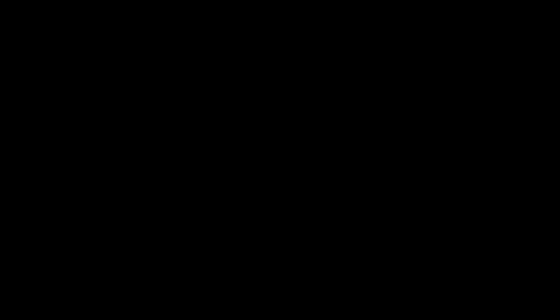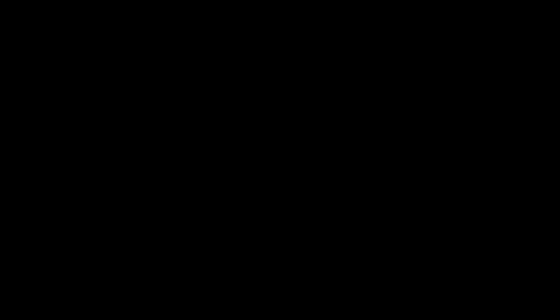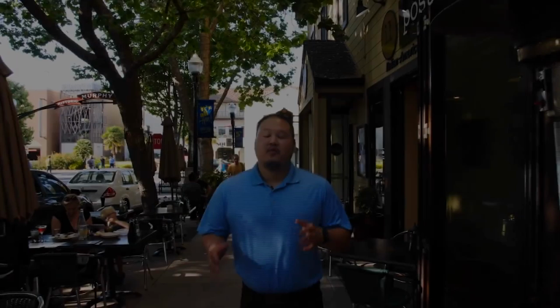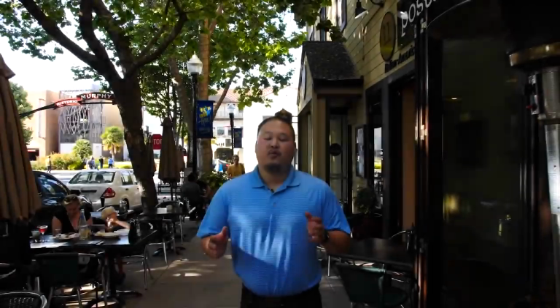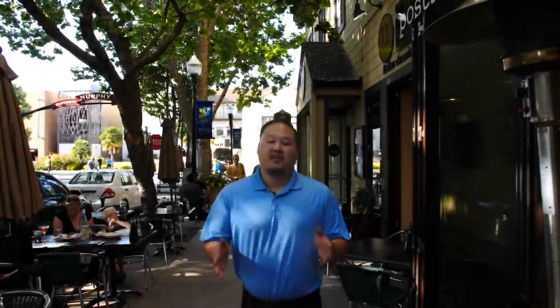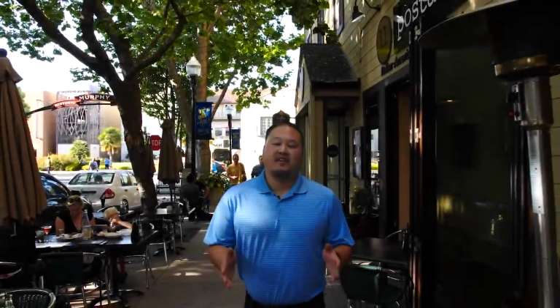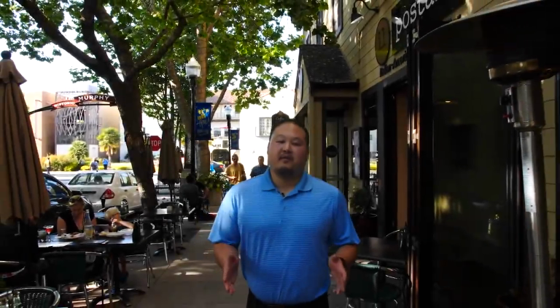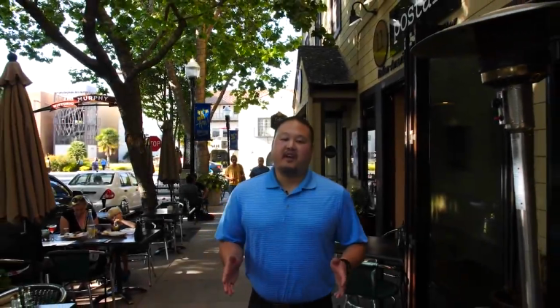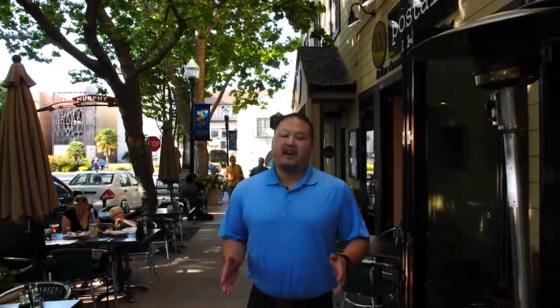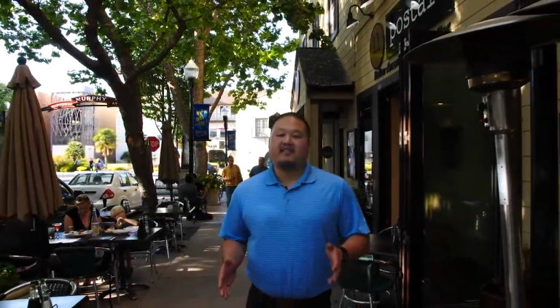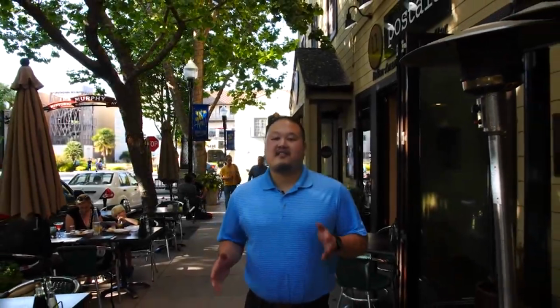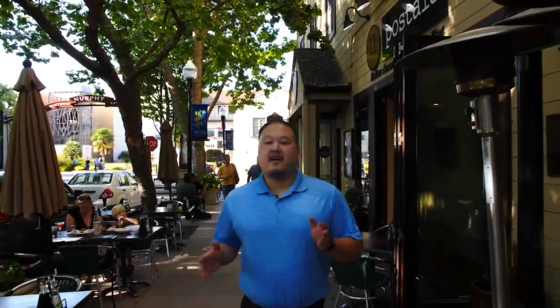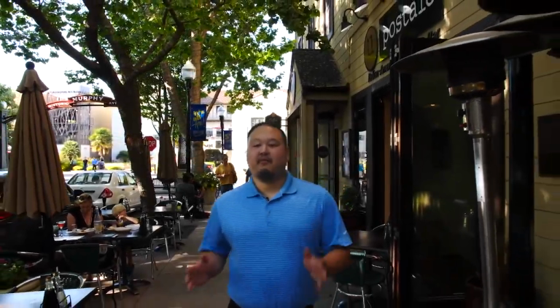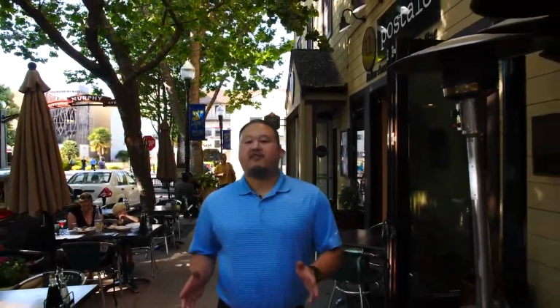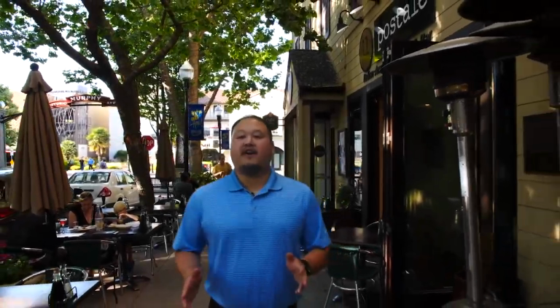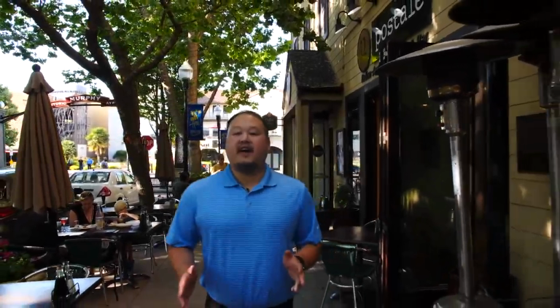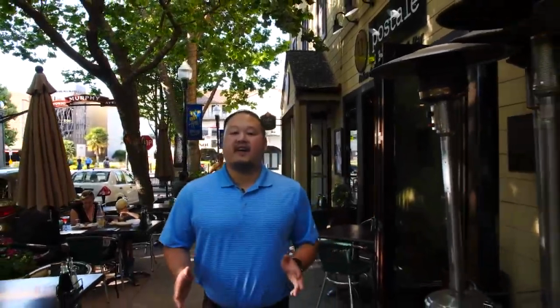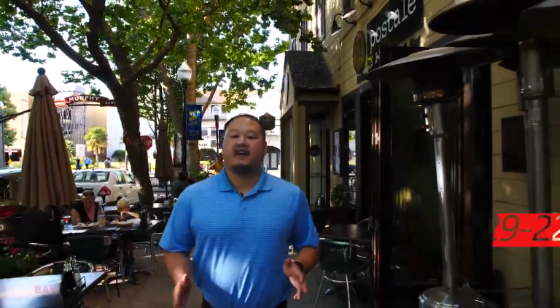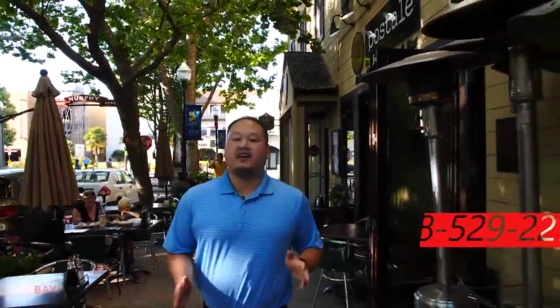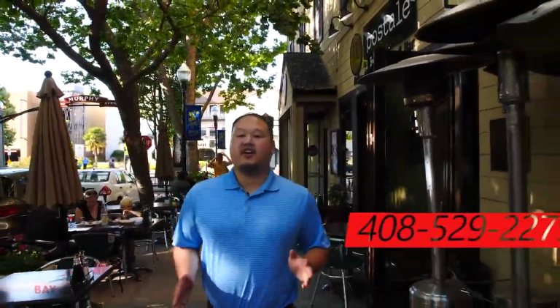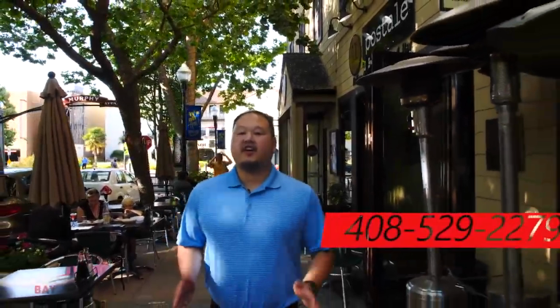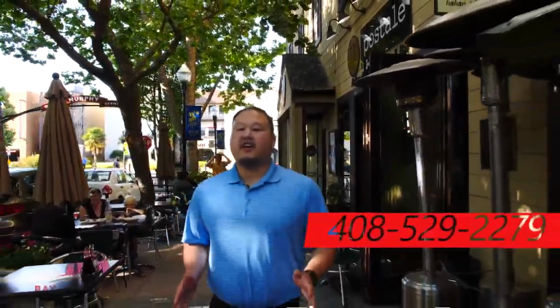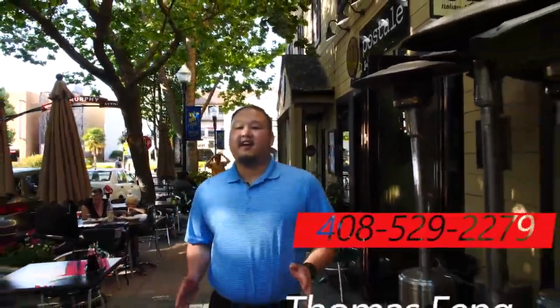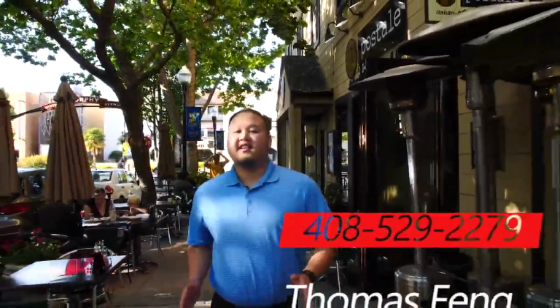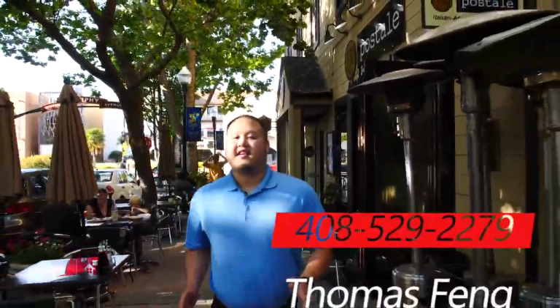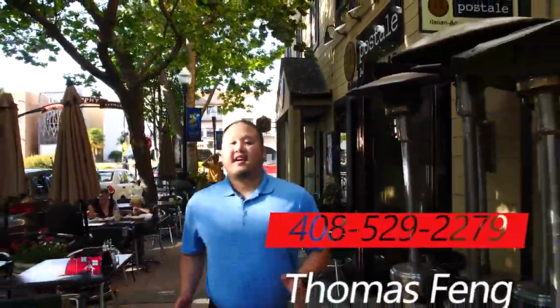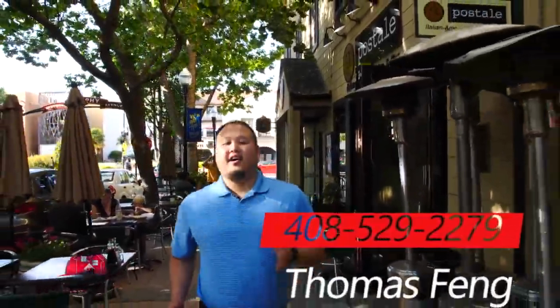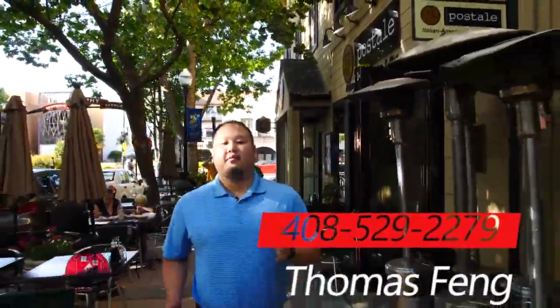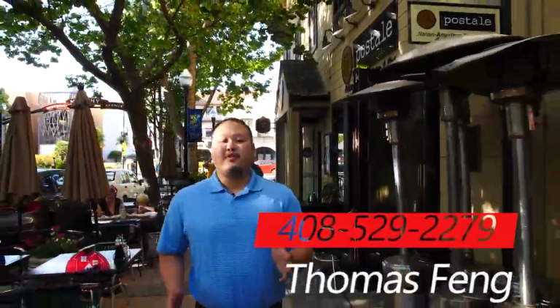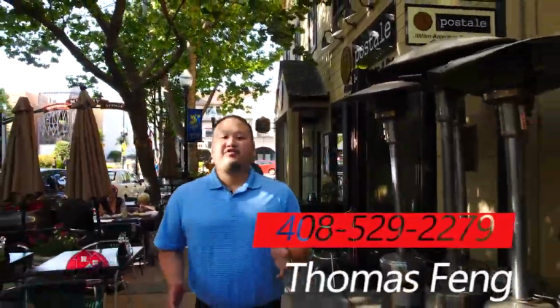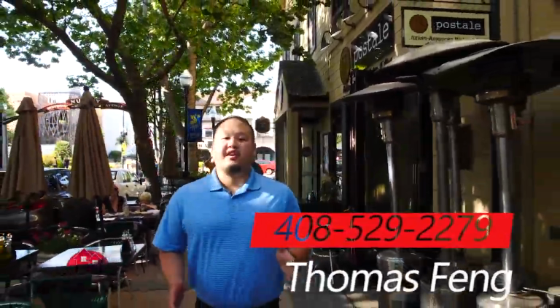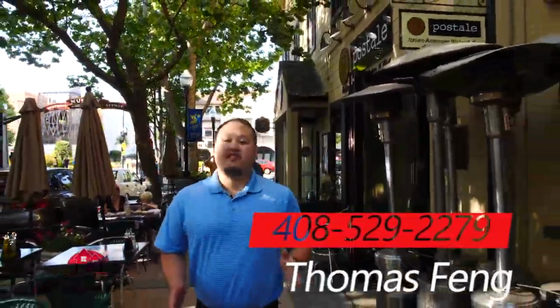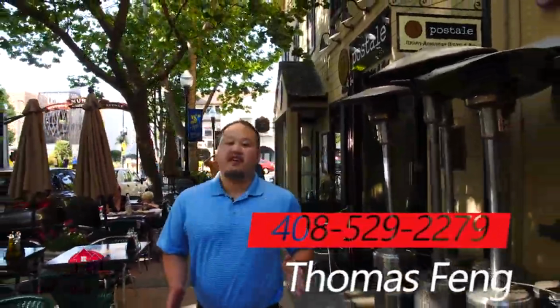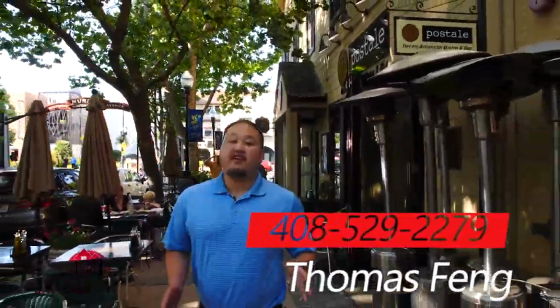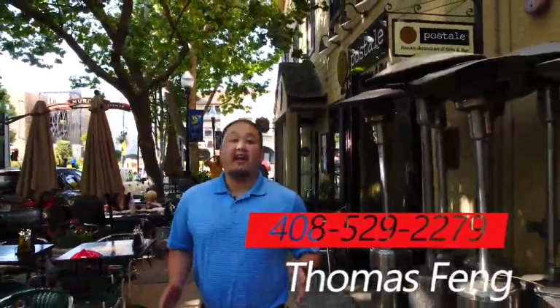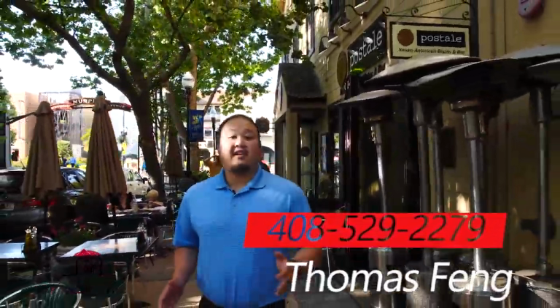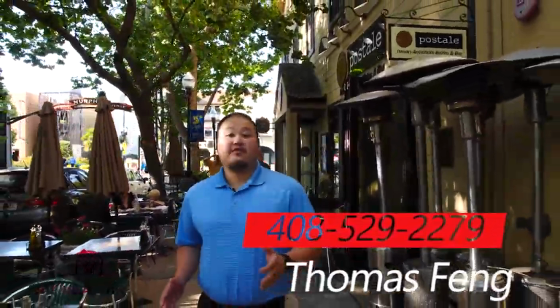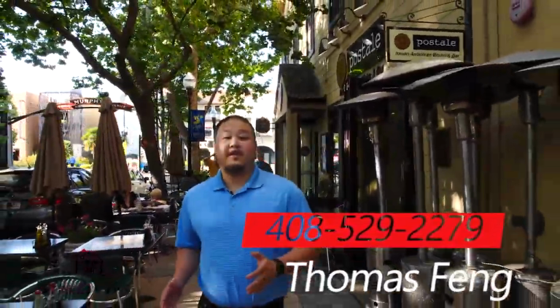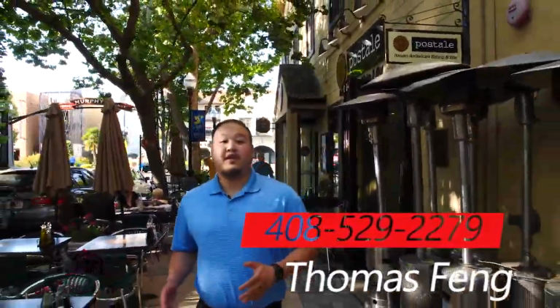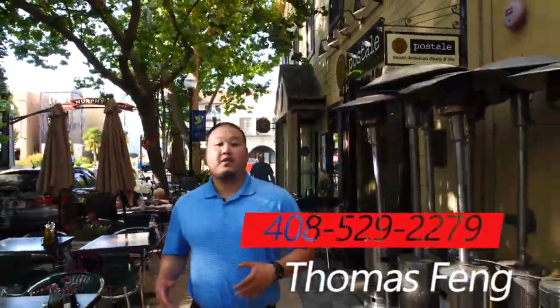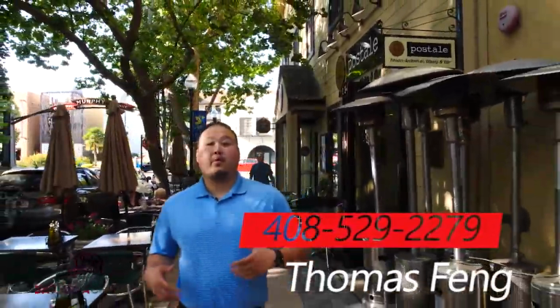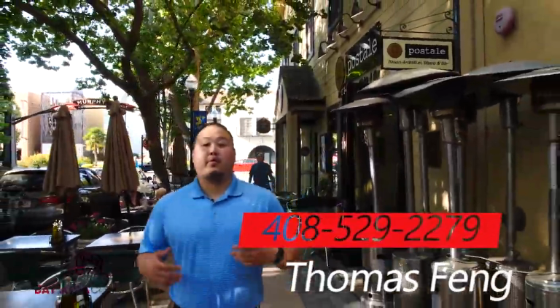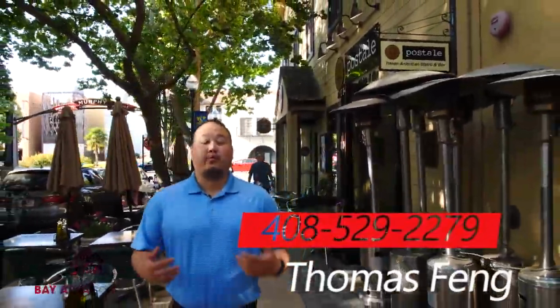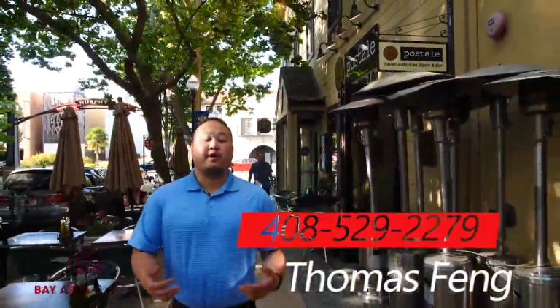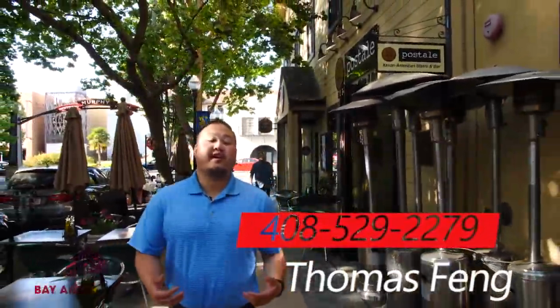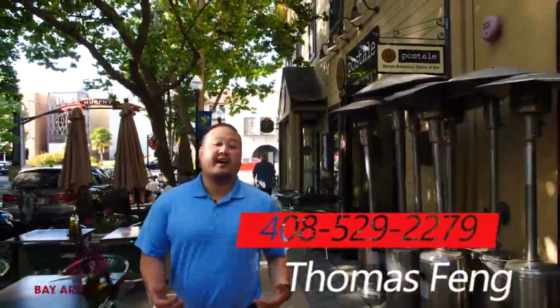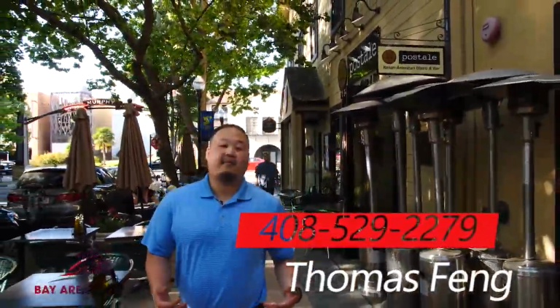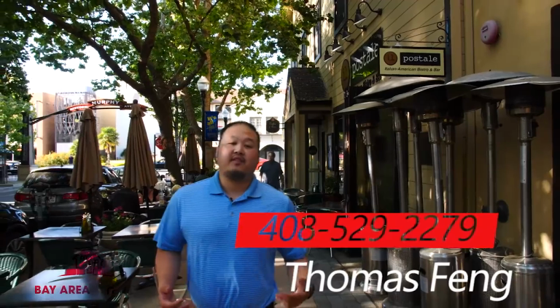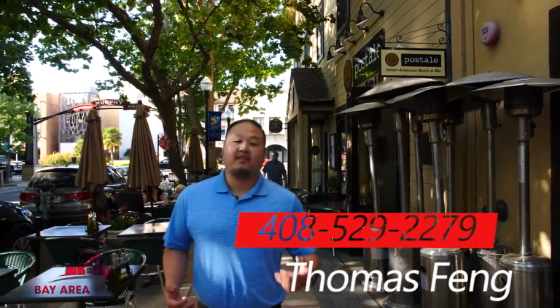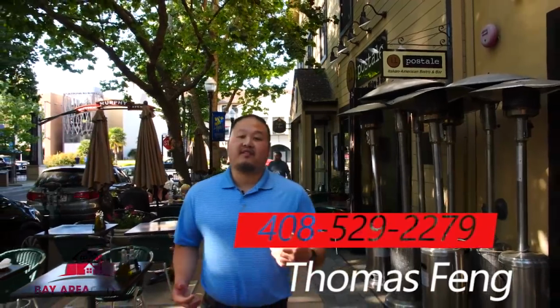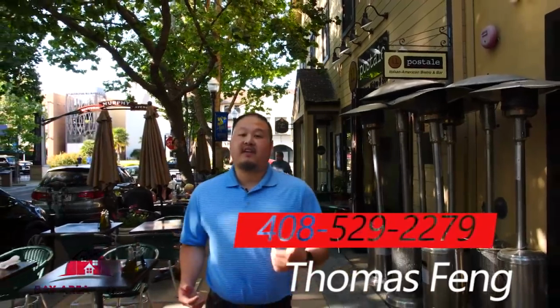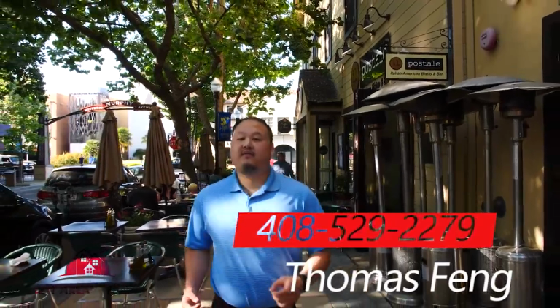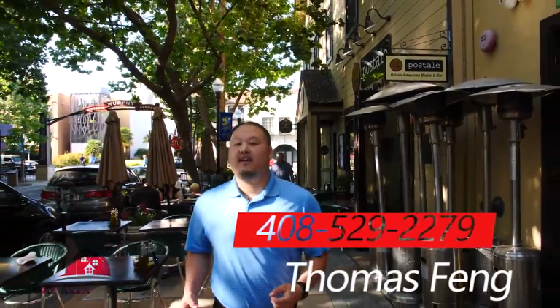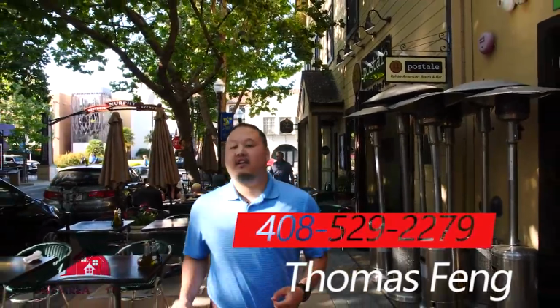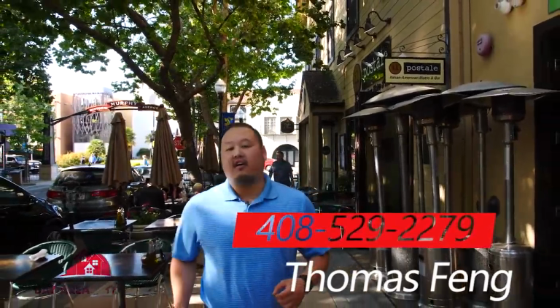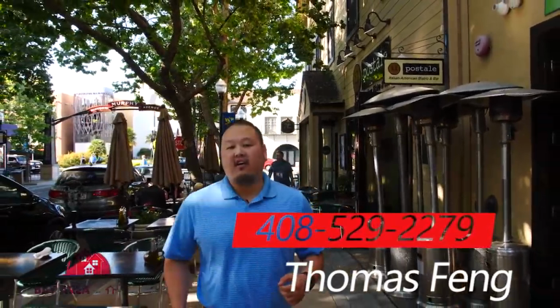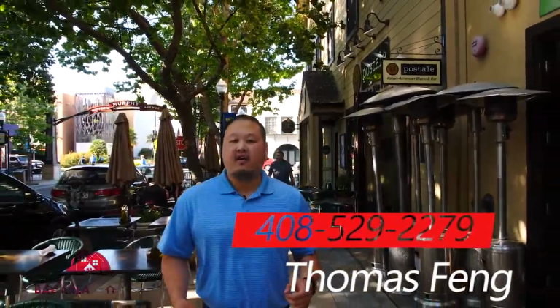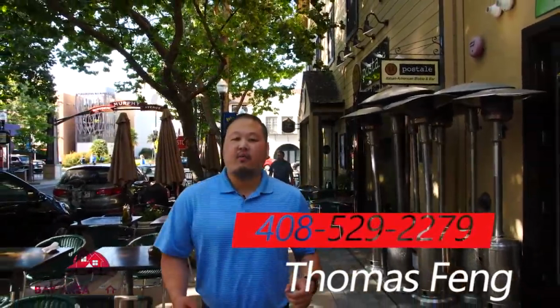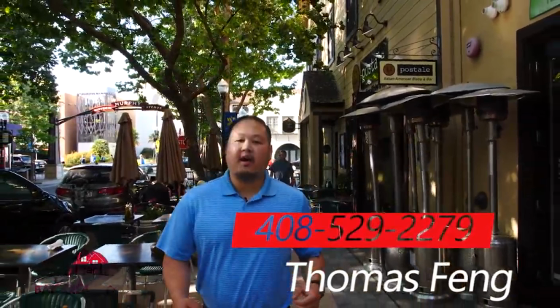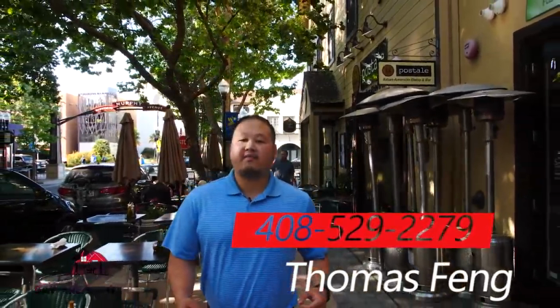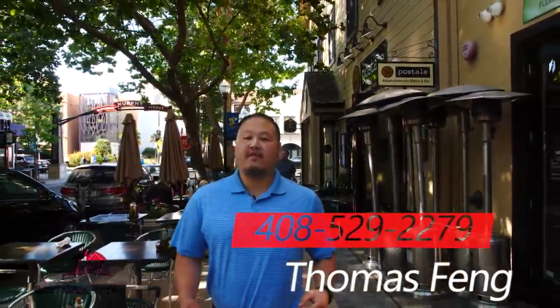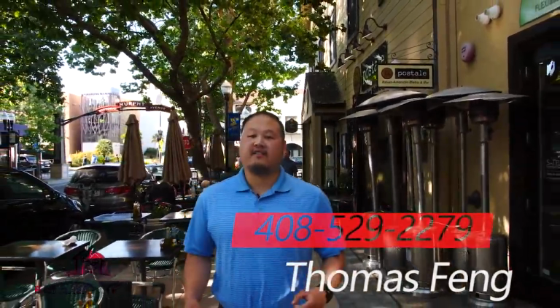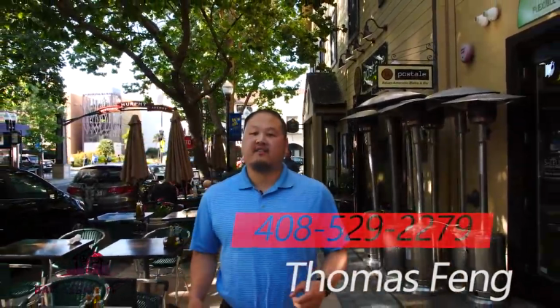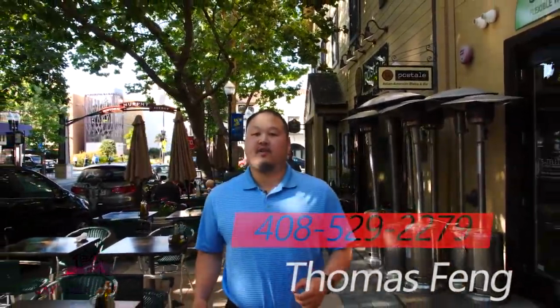What's up guys? Thomas Fang here again. I hope you checked out our last video where we recap the Sunnyvale Art and Wine Festival.